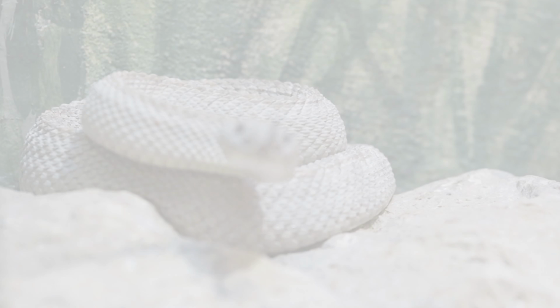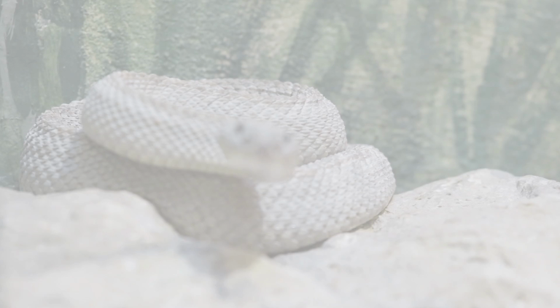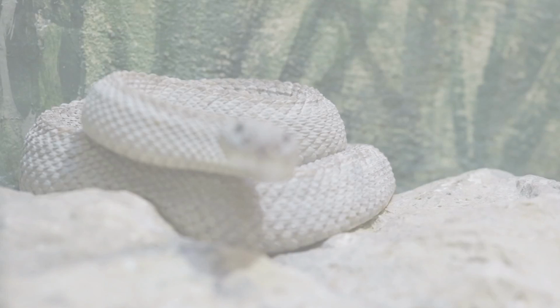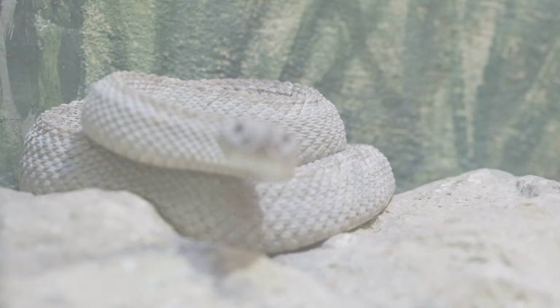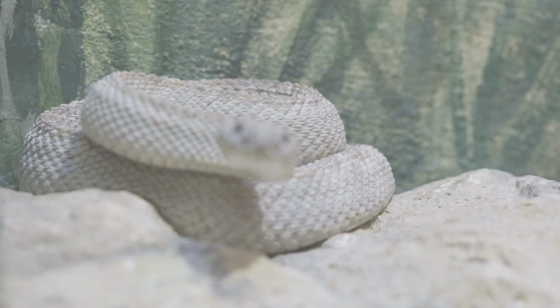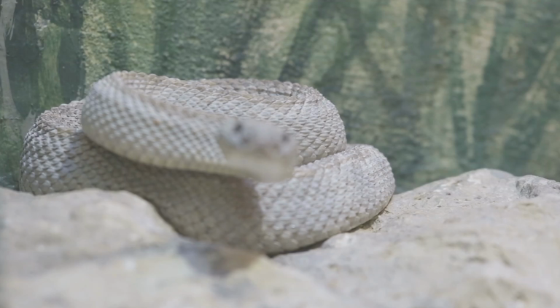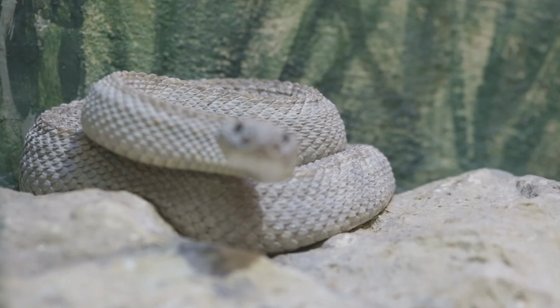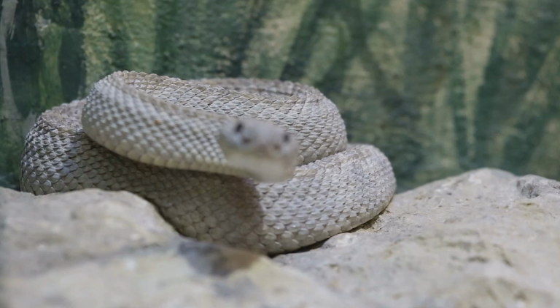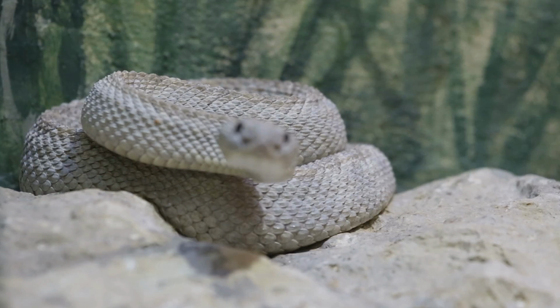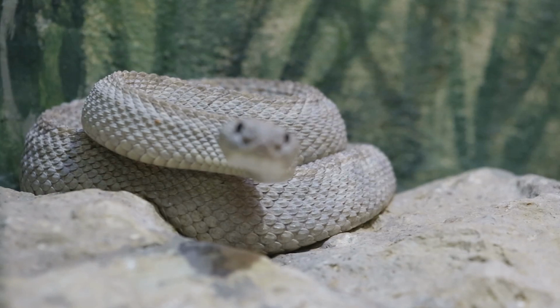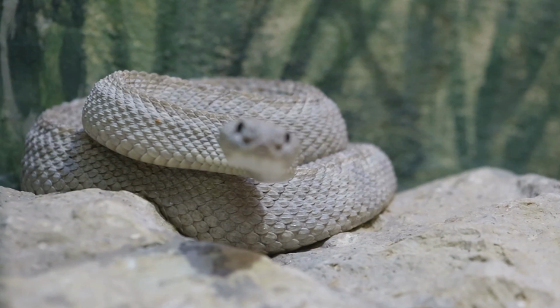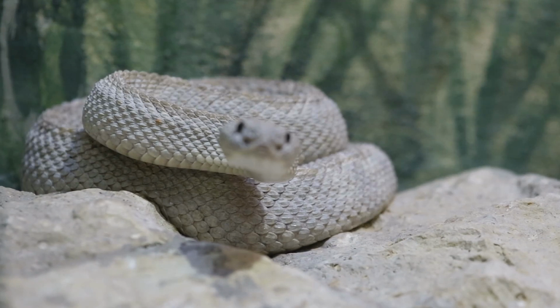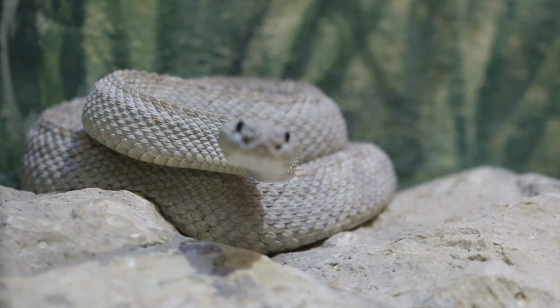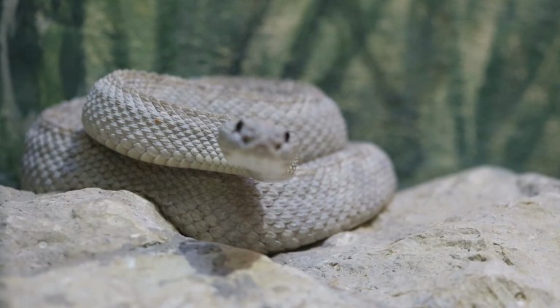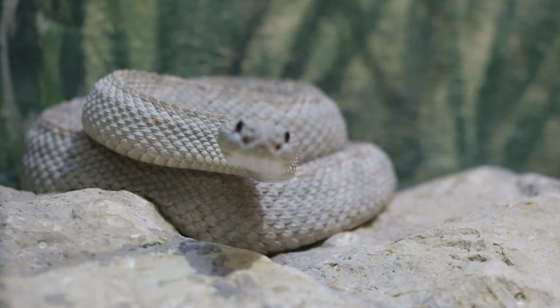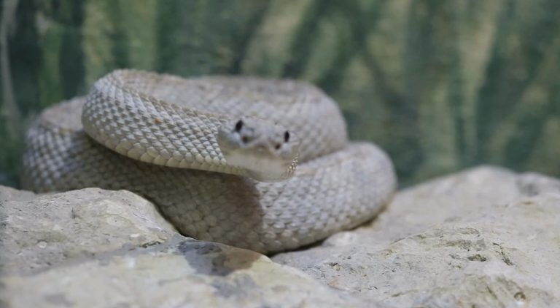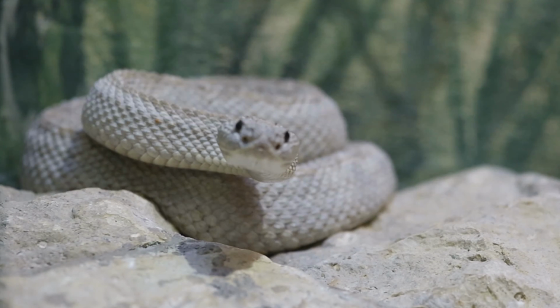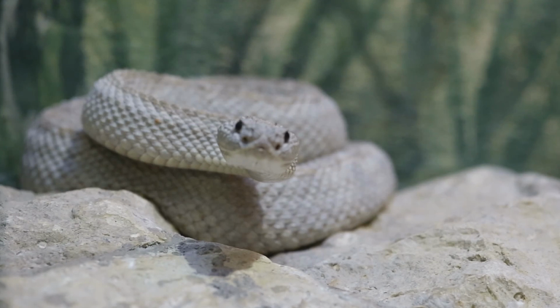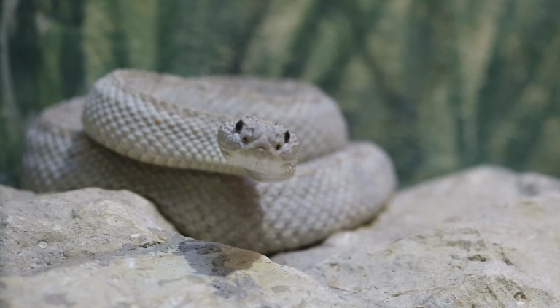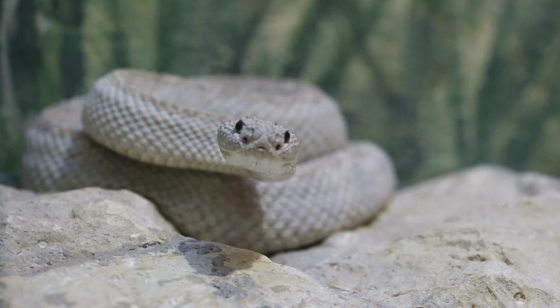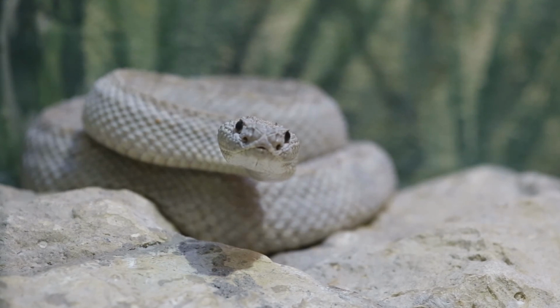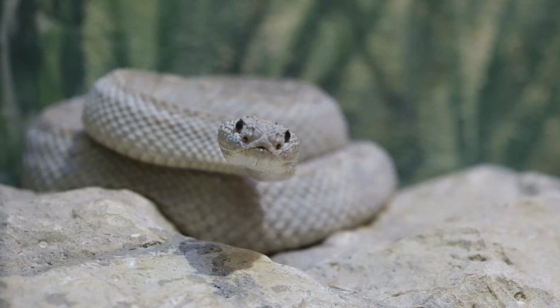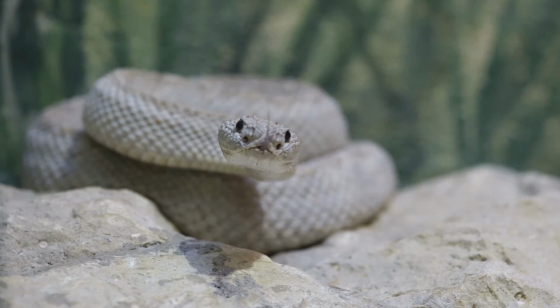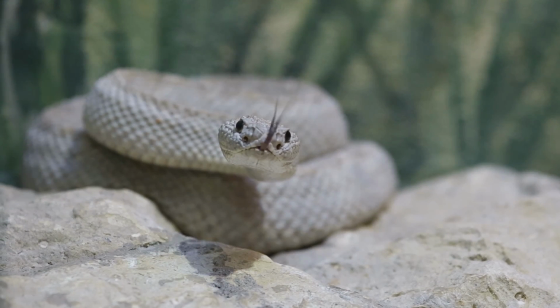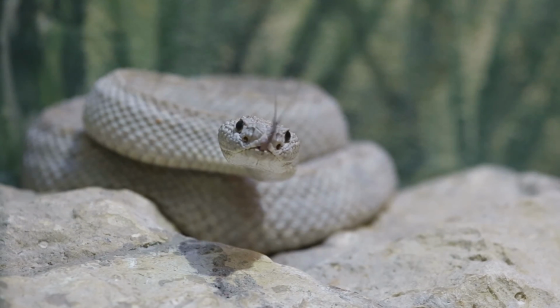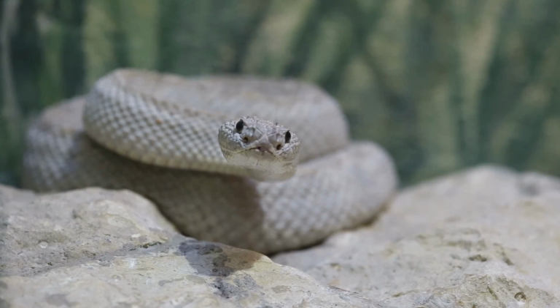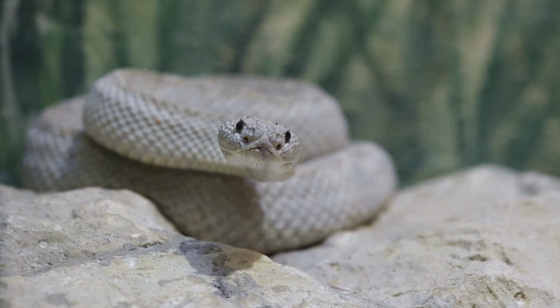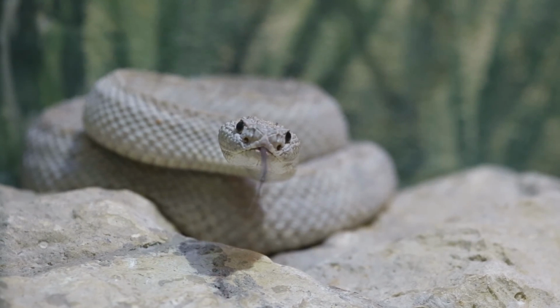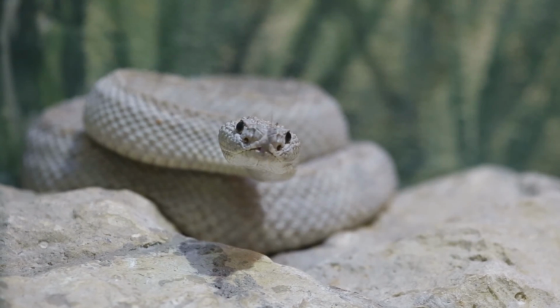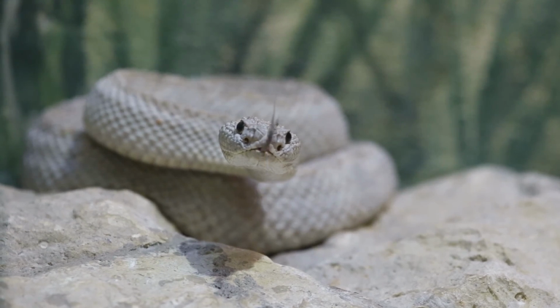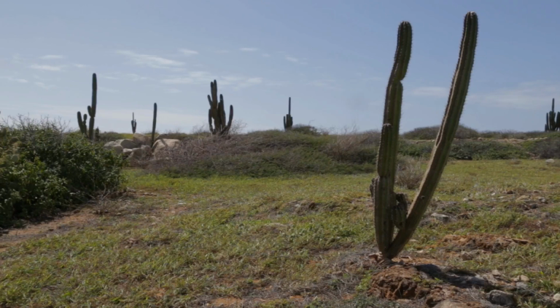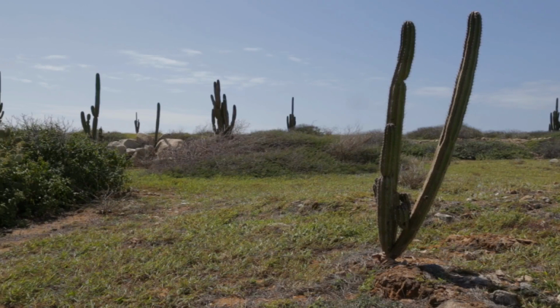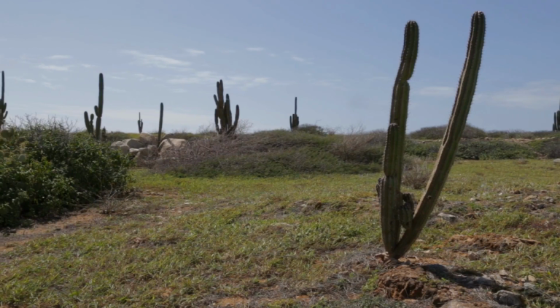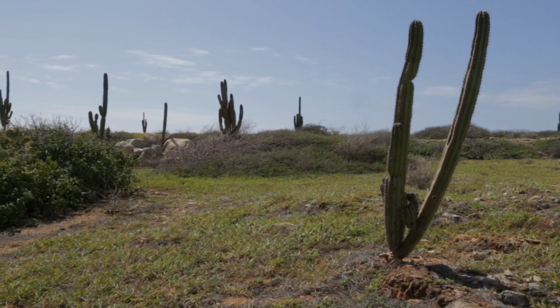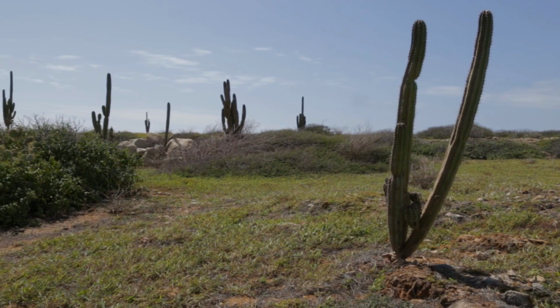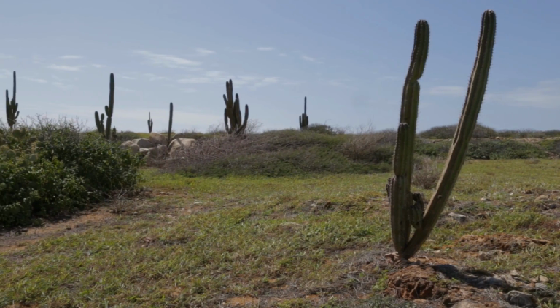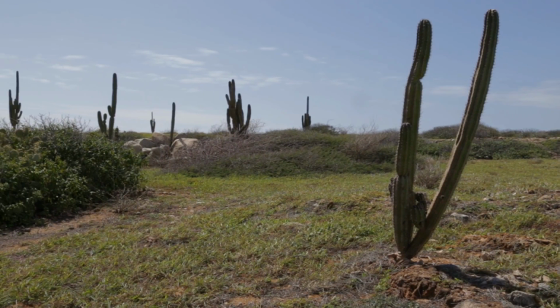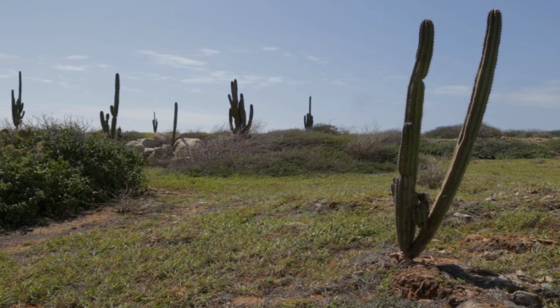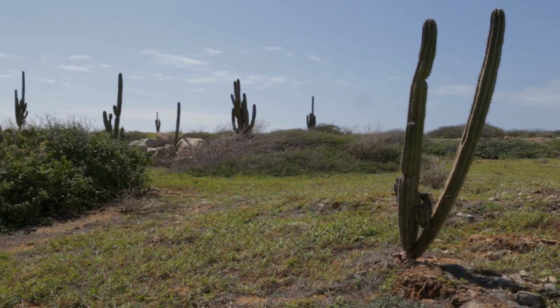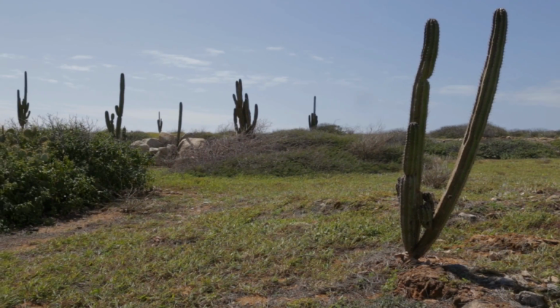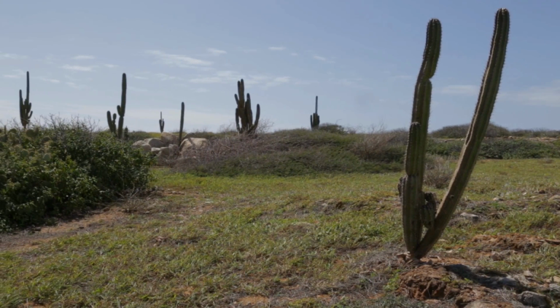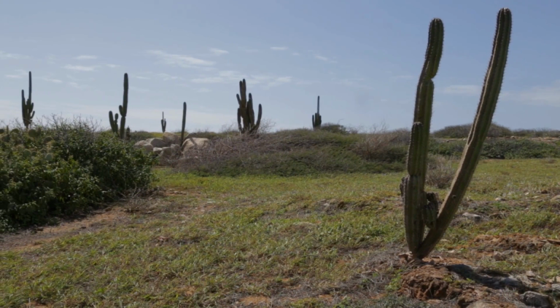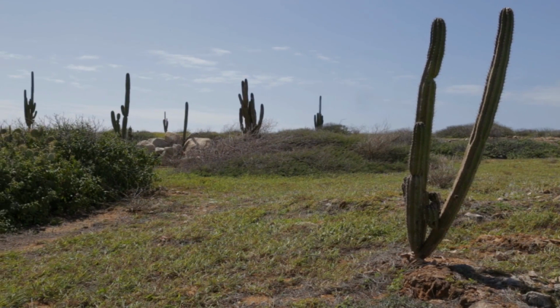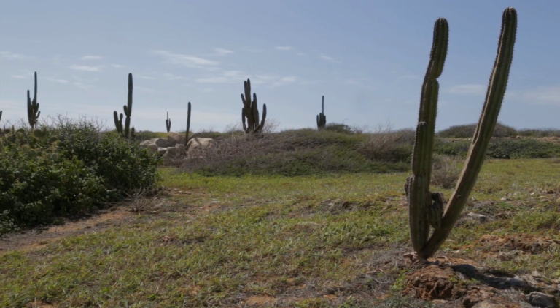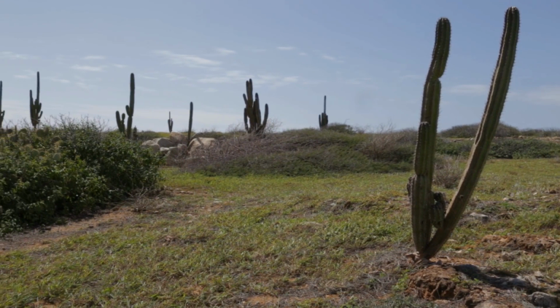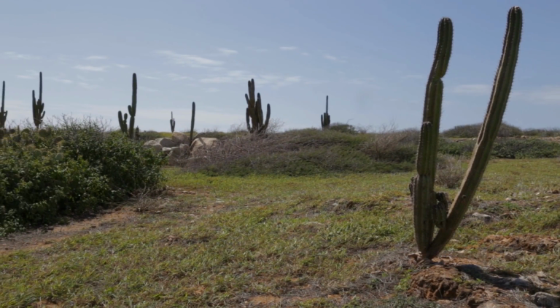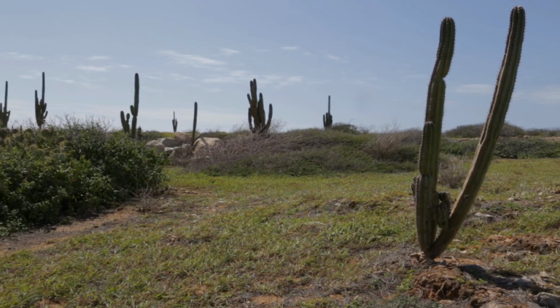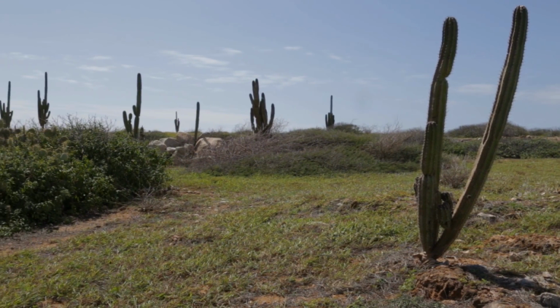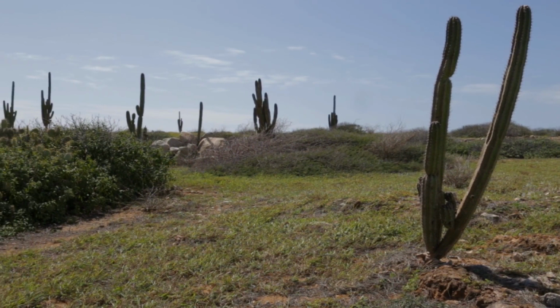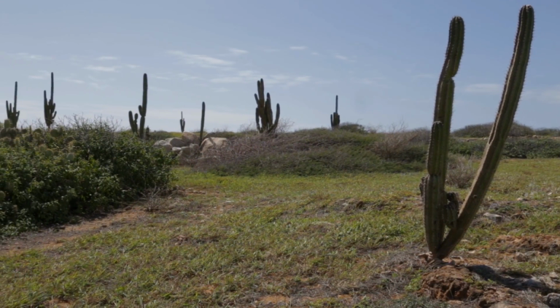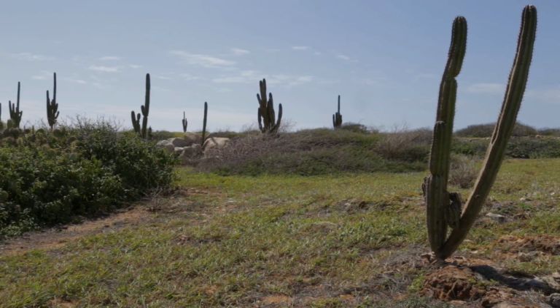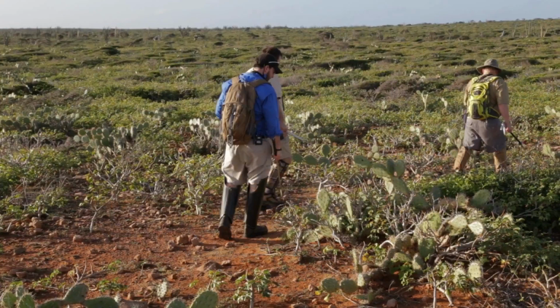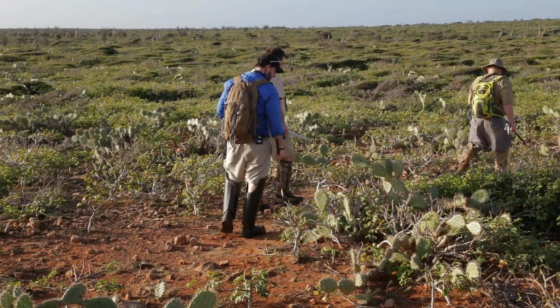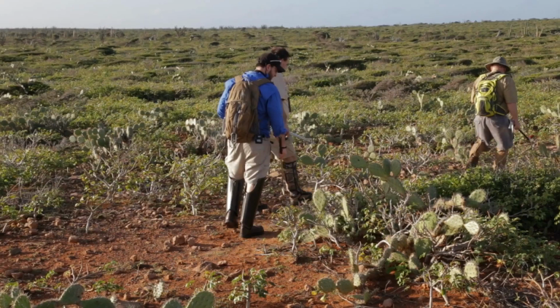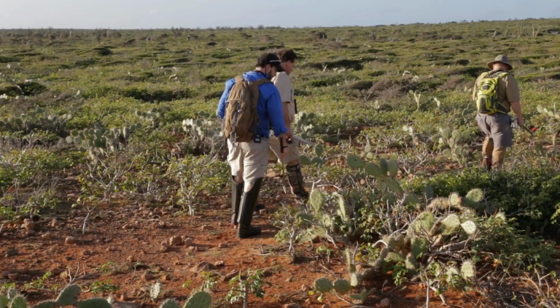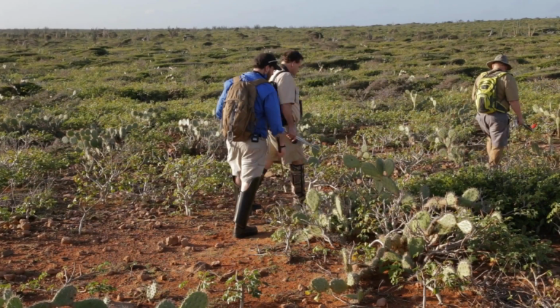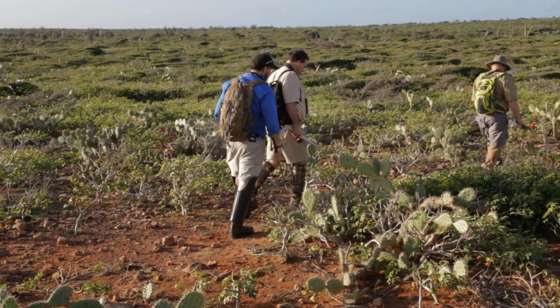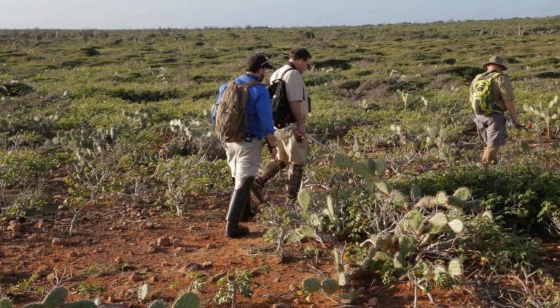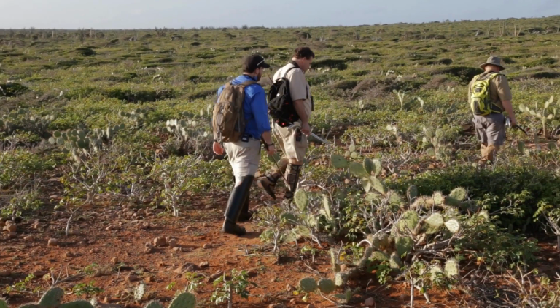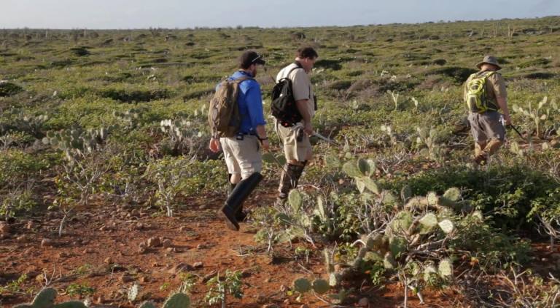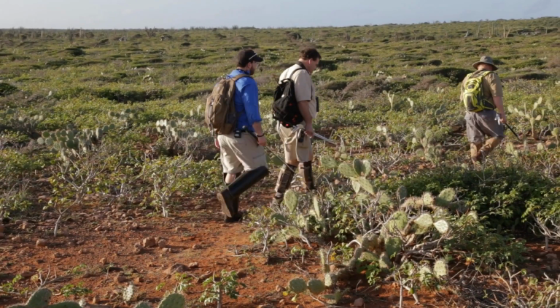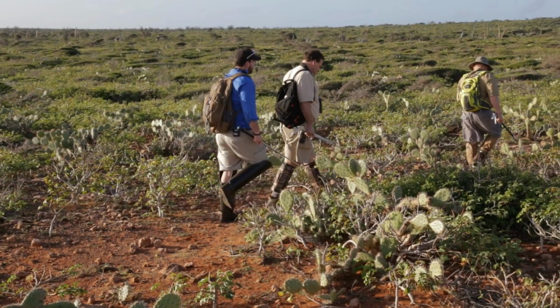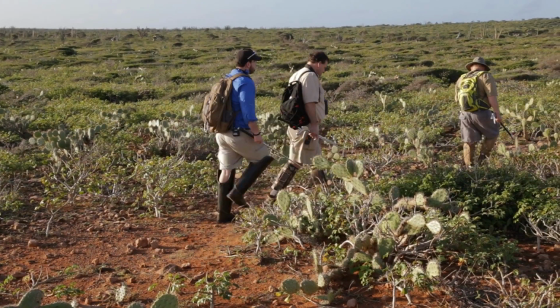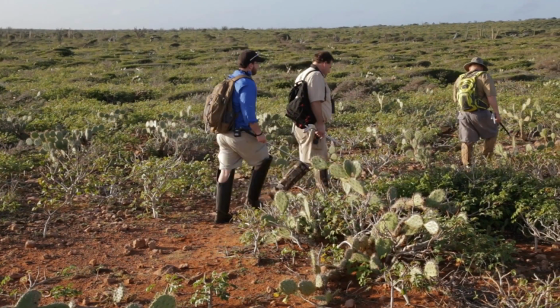The Aruba Island rattlesnake is endemic to Aruba, and this means that this is the only place in the world that this animal is found.